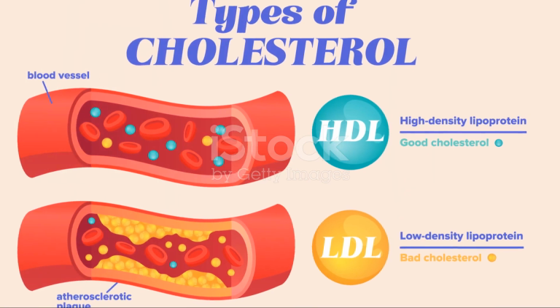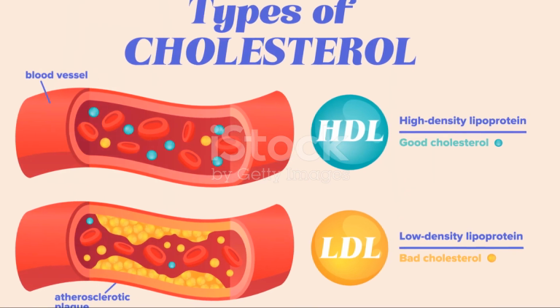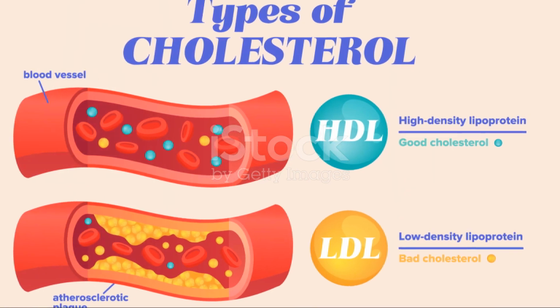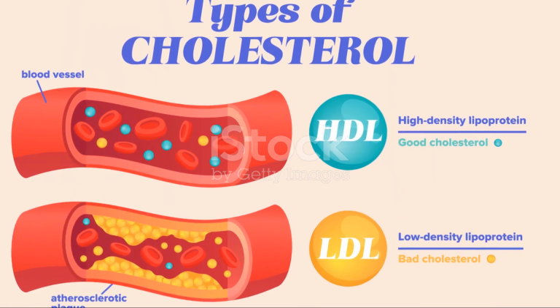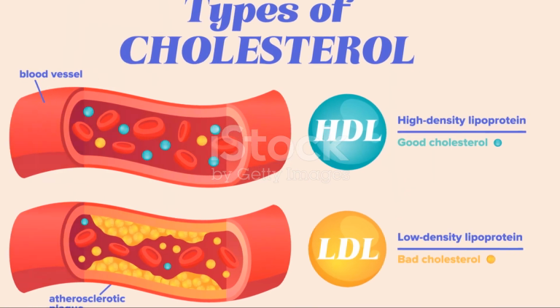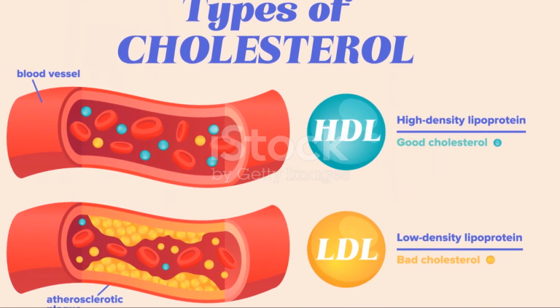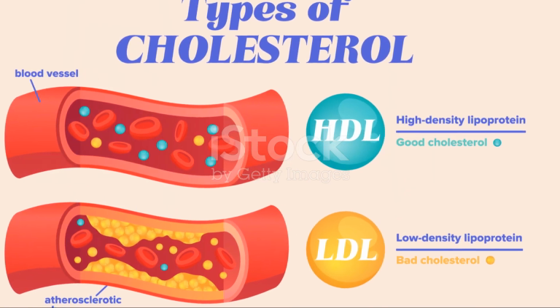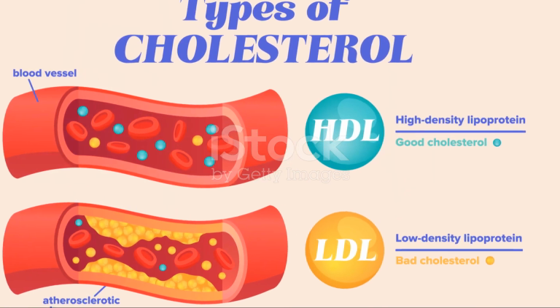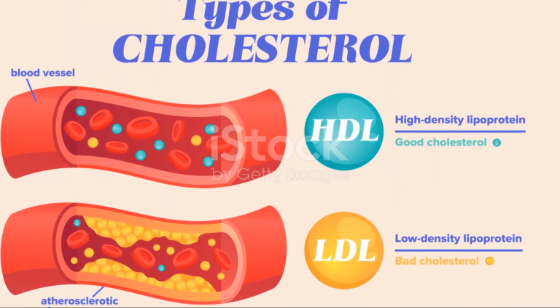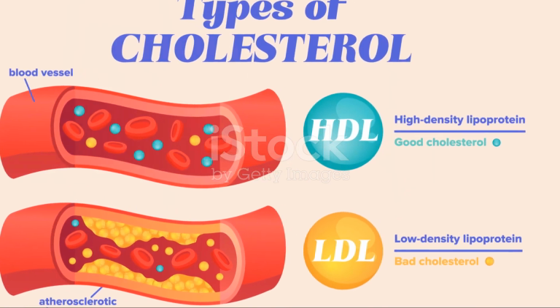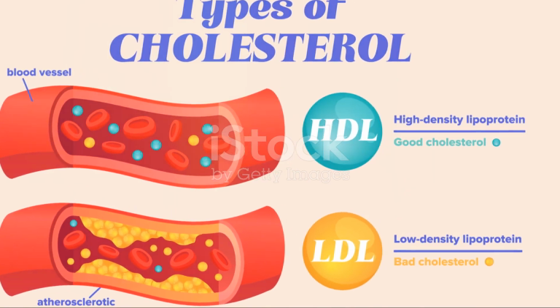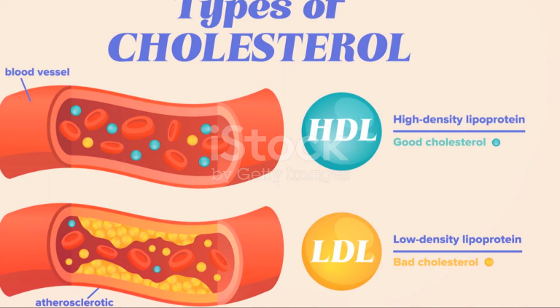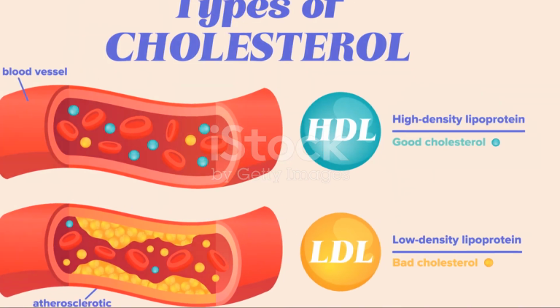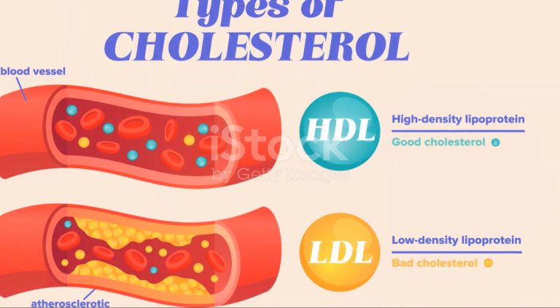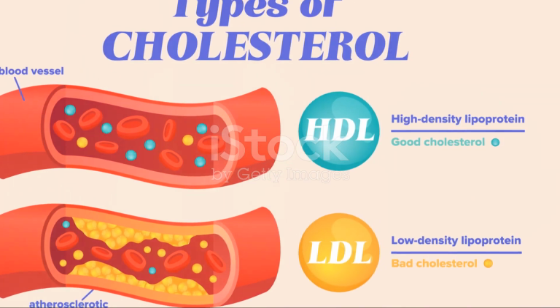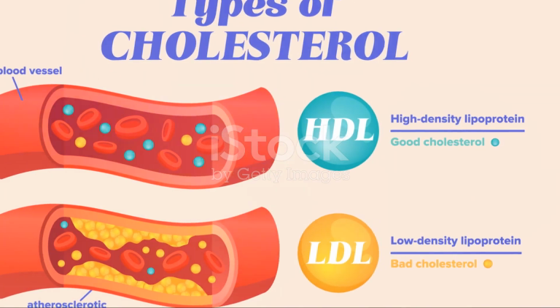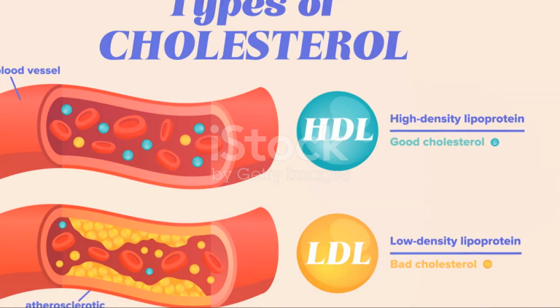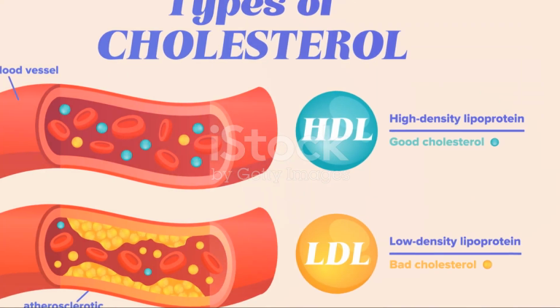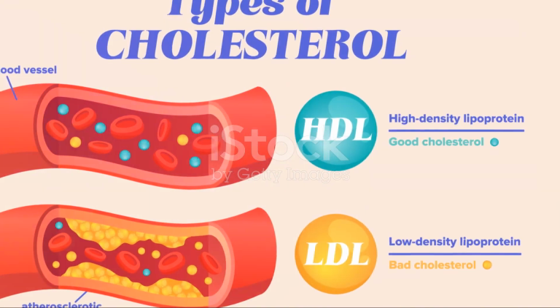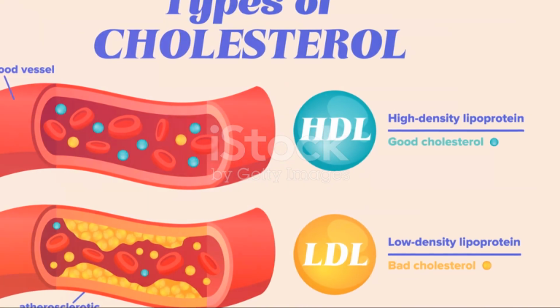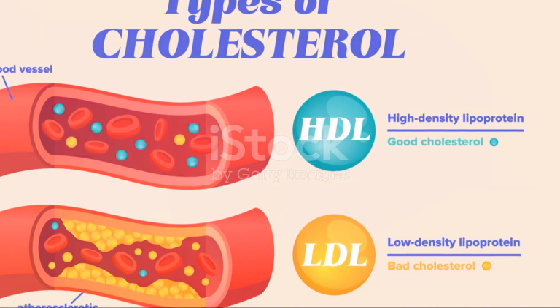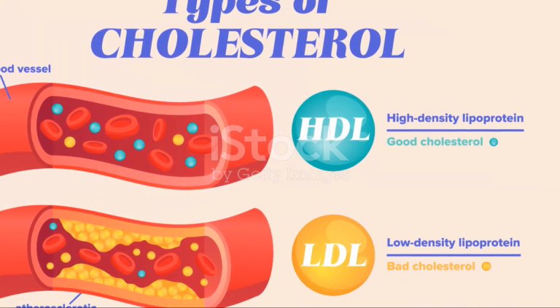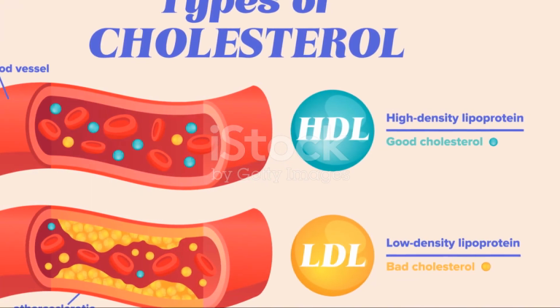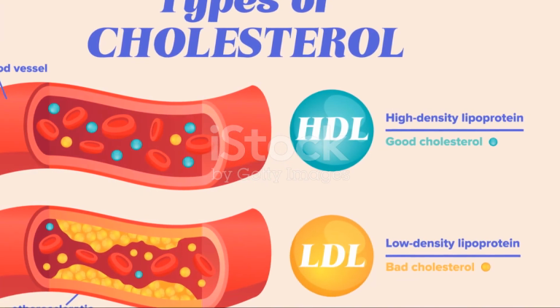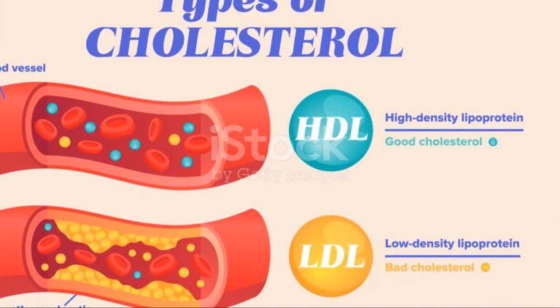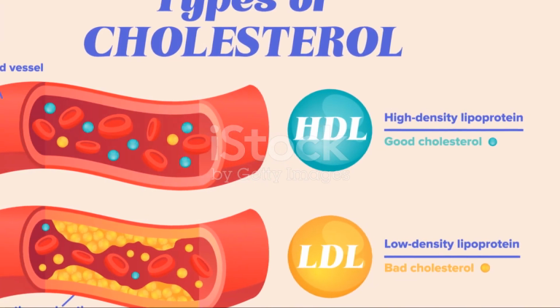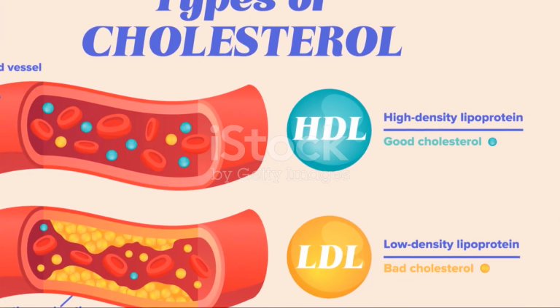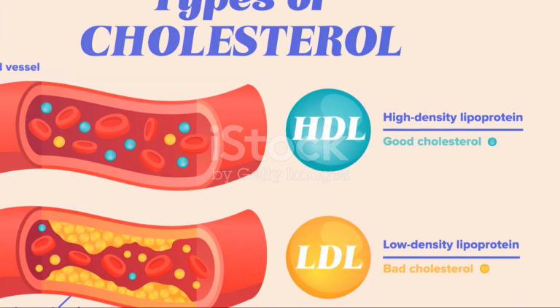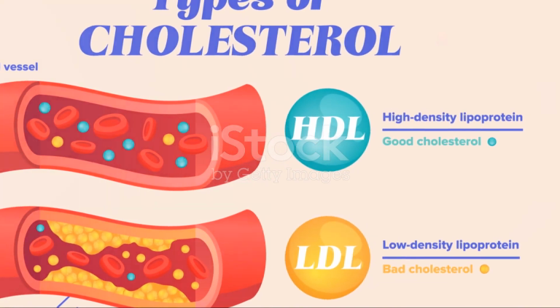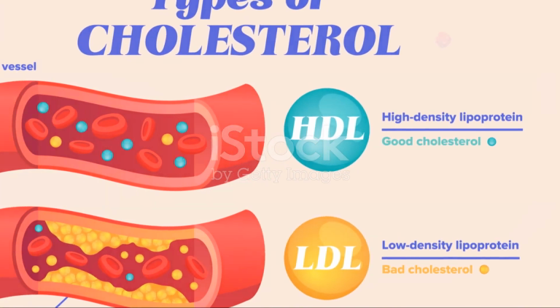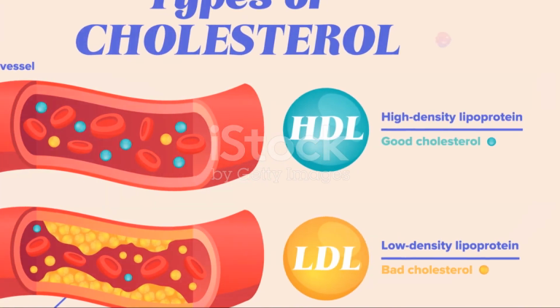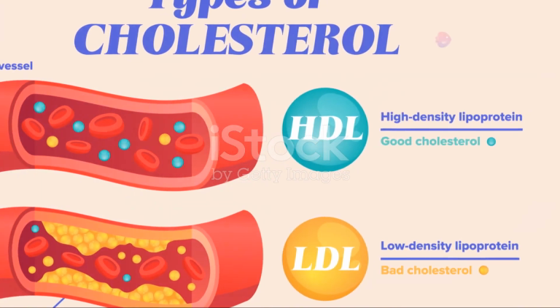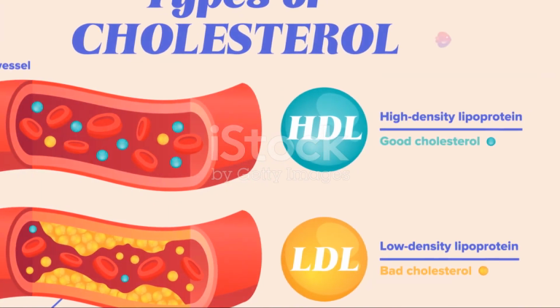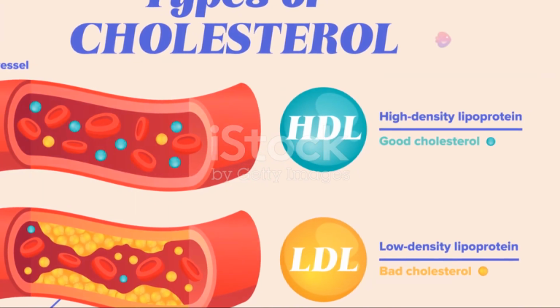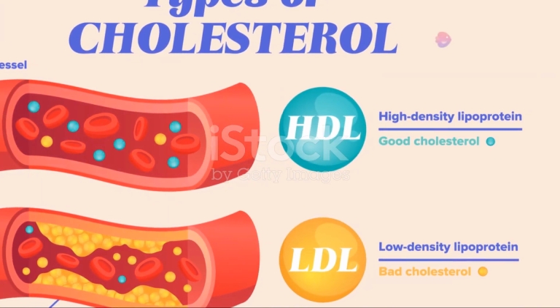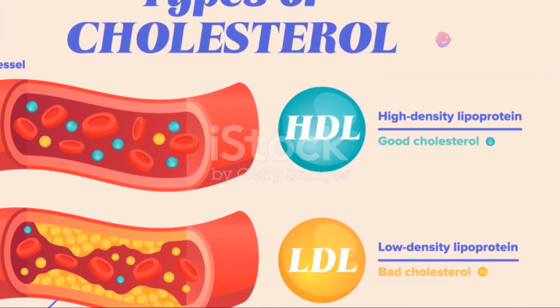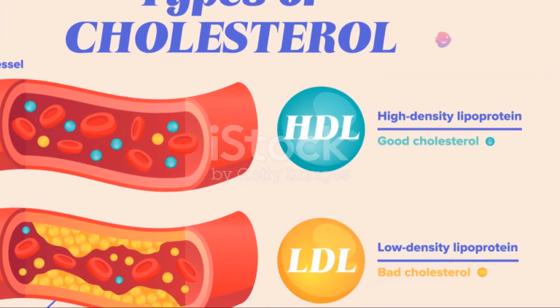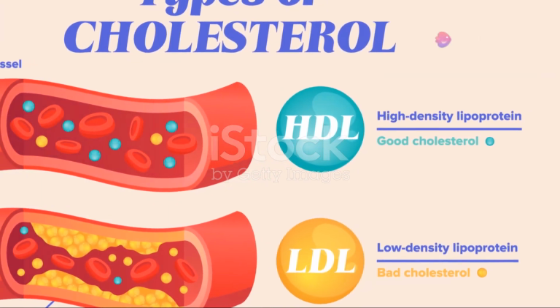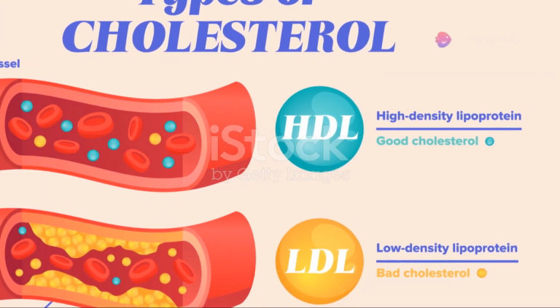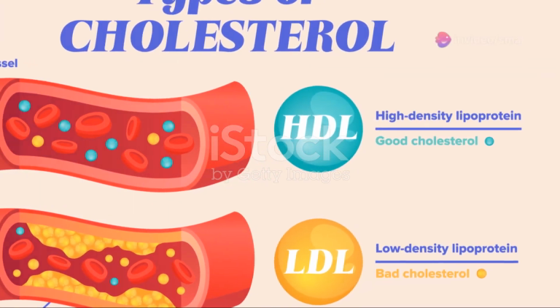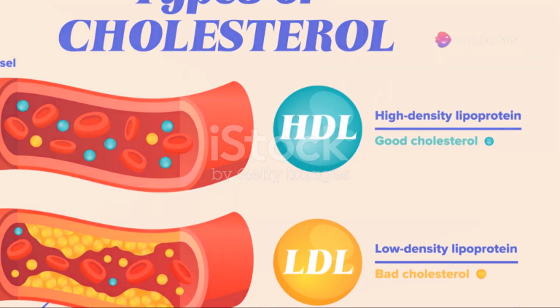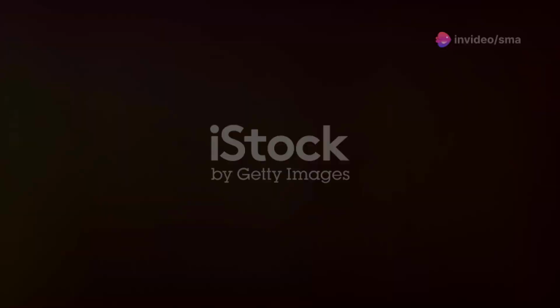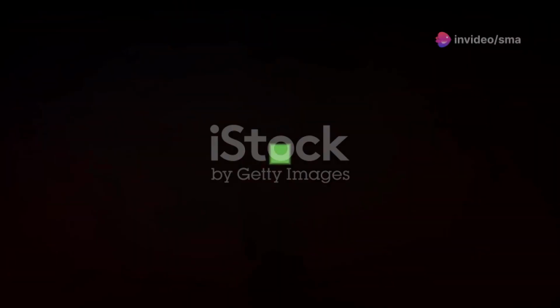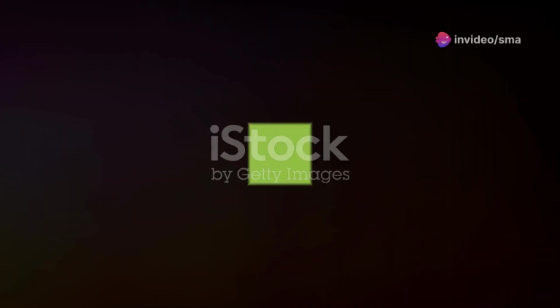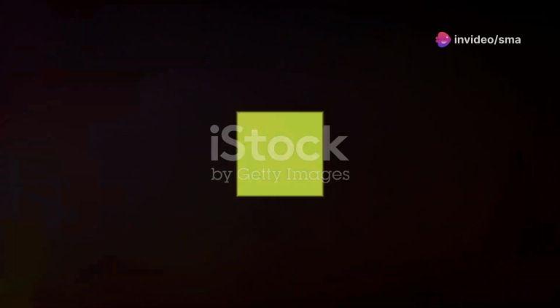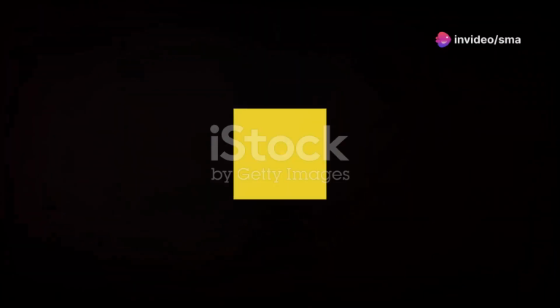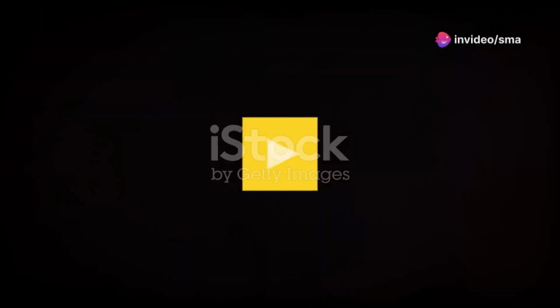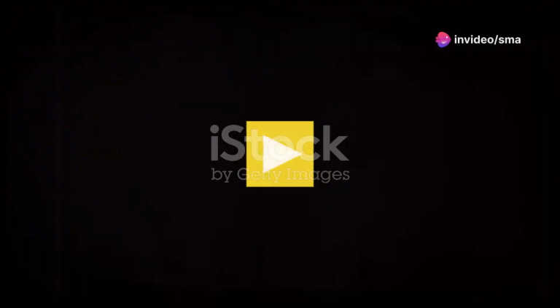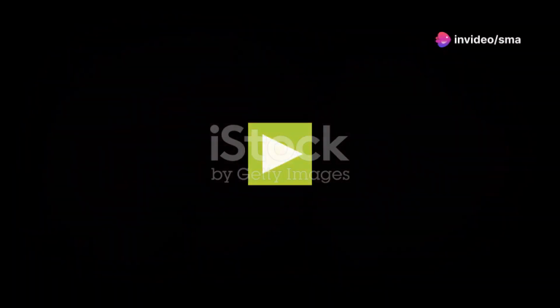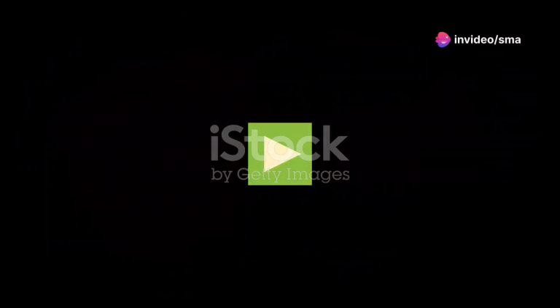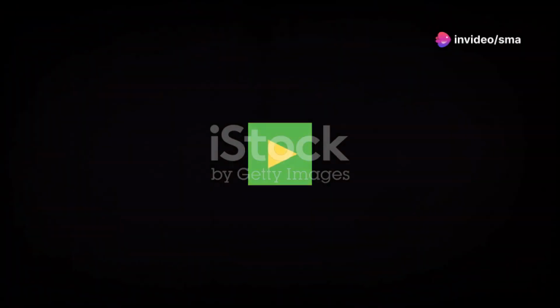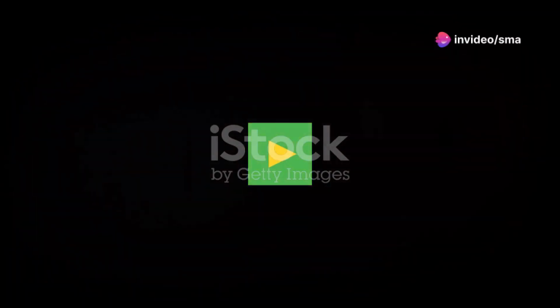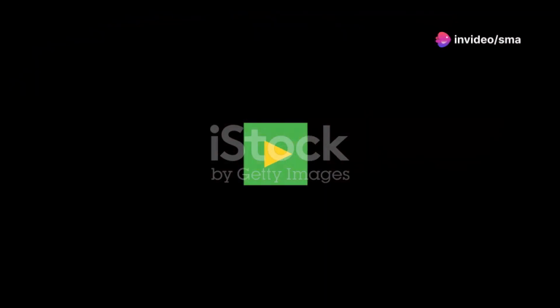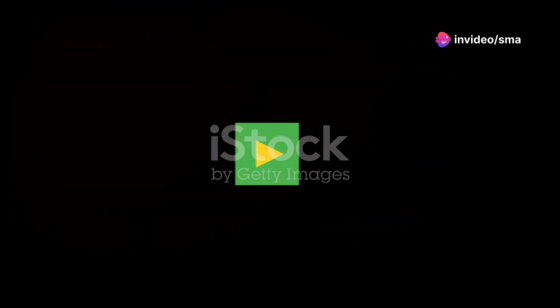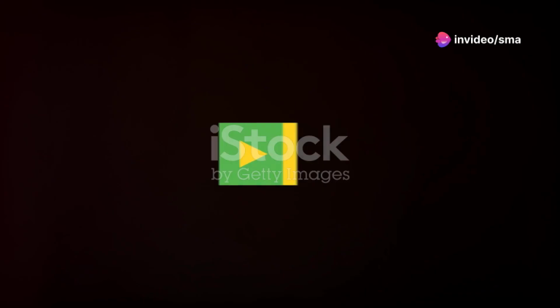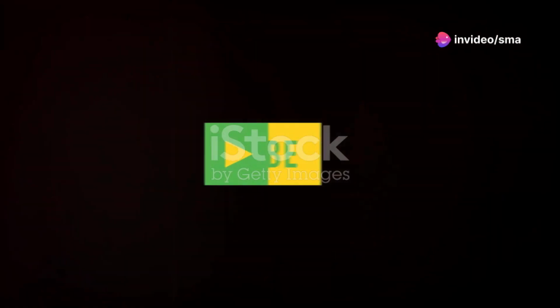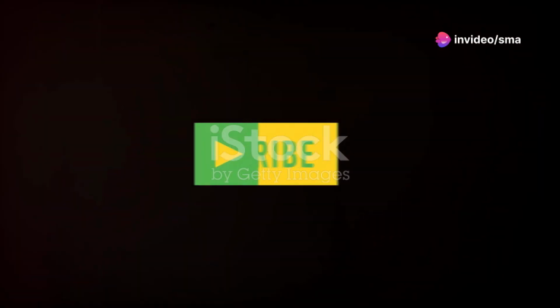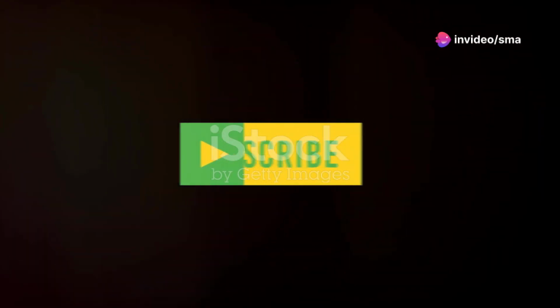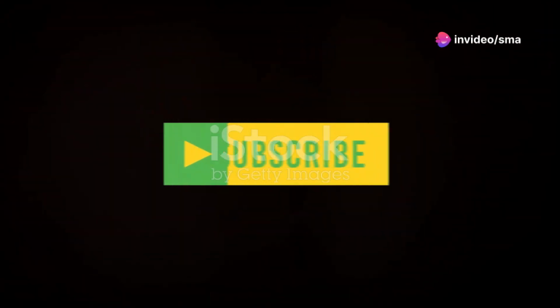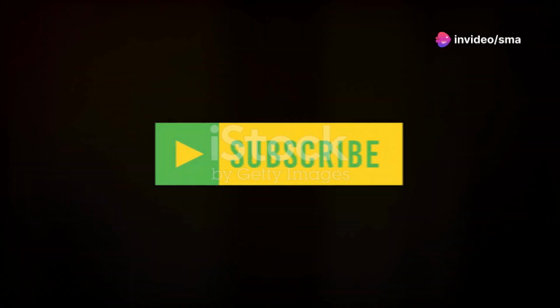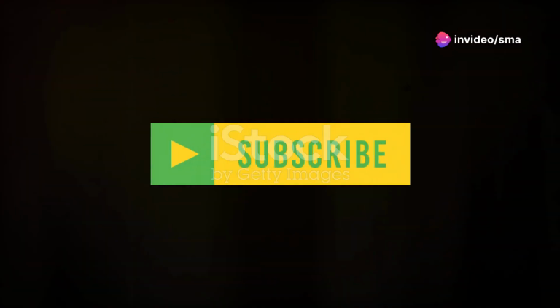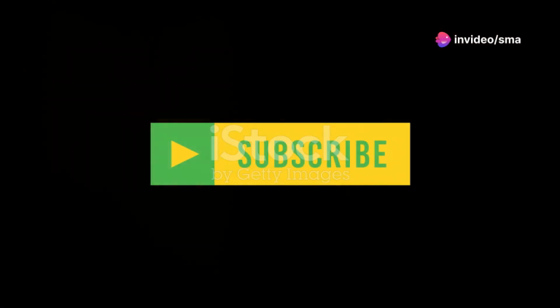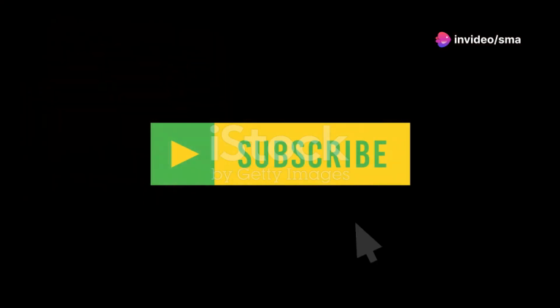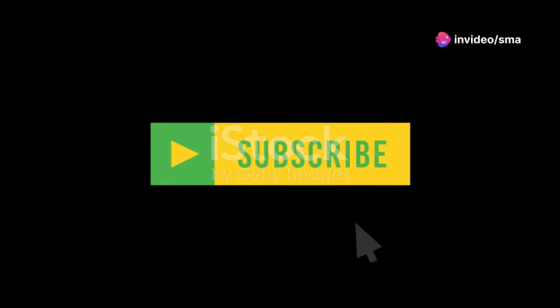This leads to lower levels of LDL cholesterol — often called bad cholesterol — in your bloodstream.